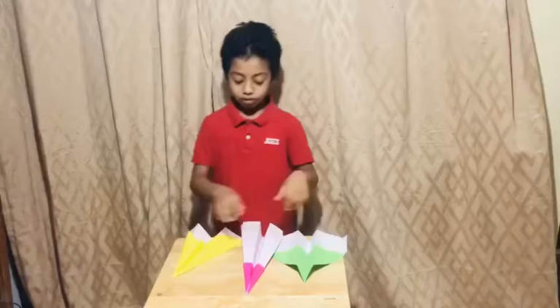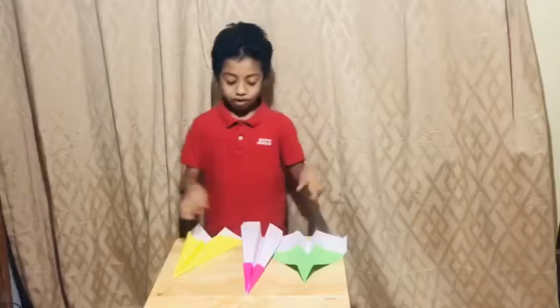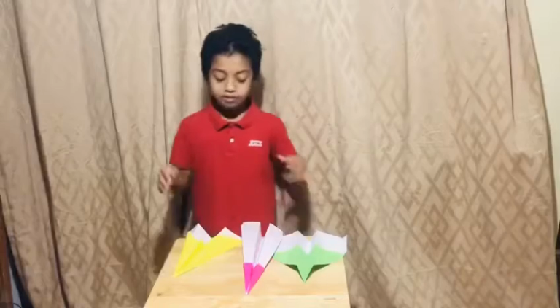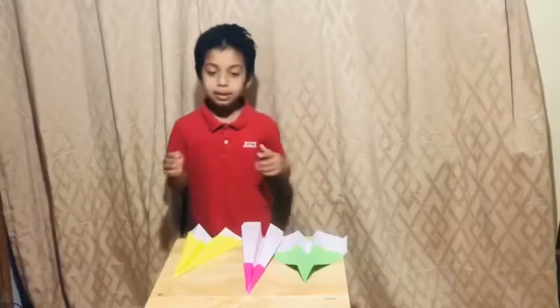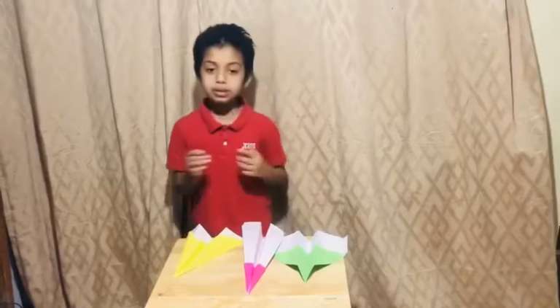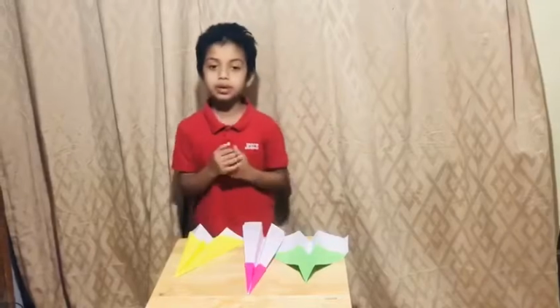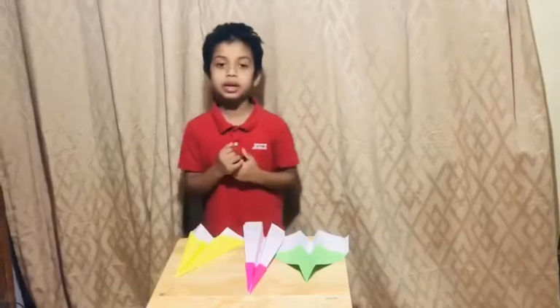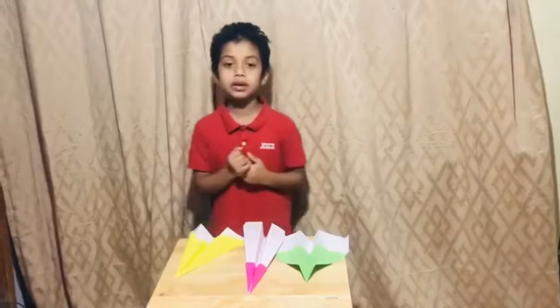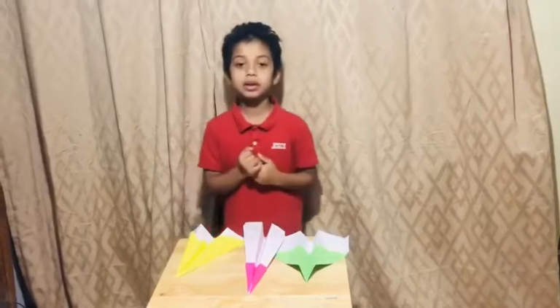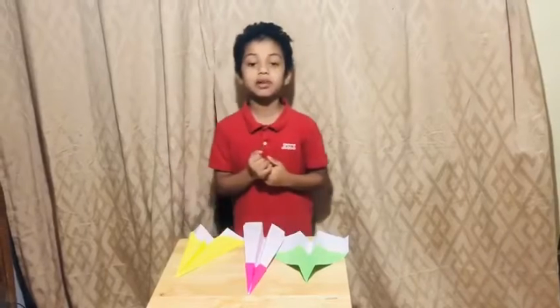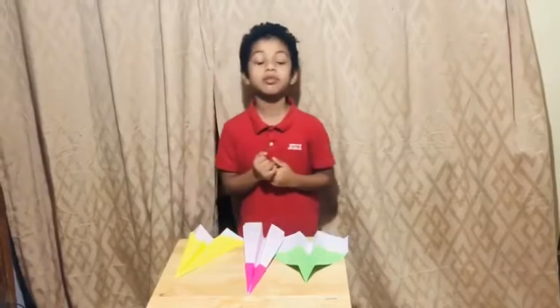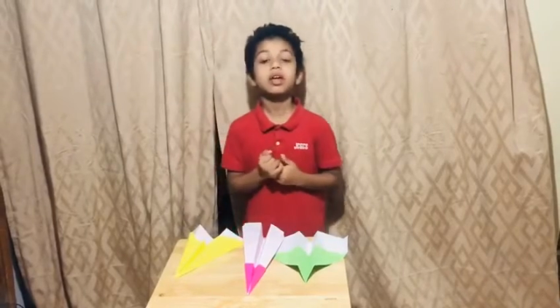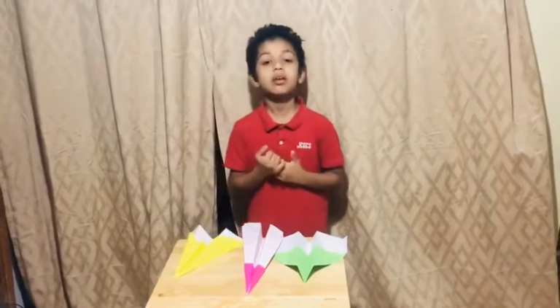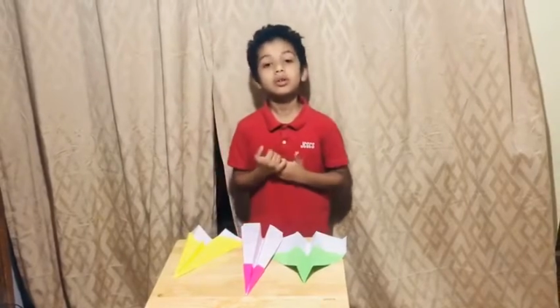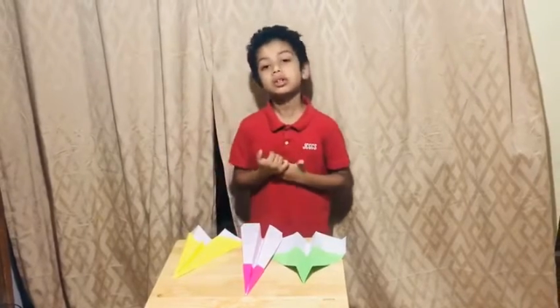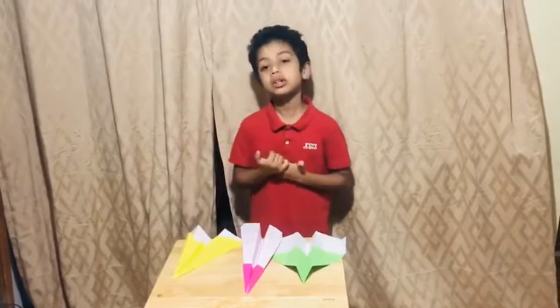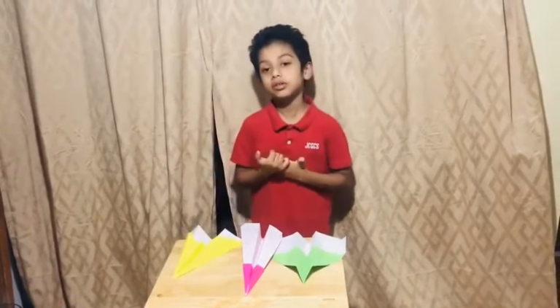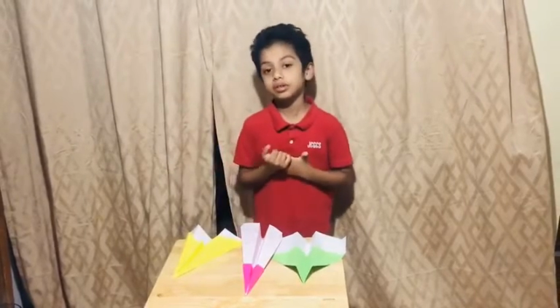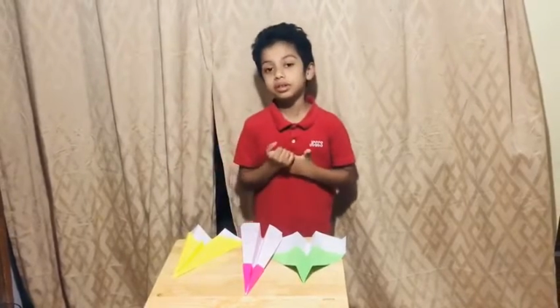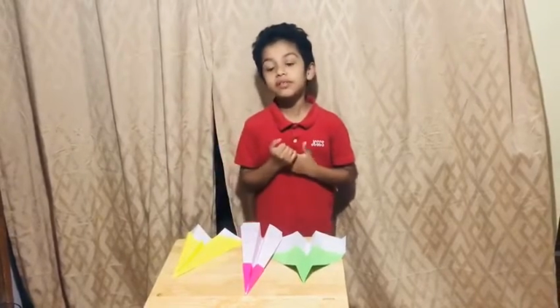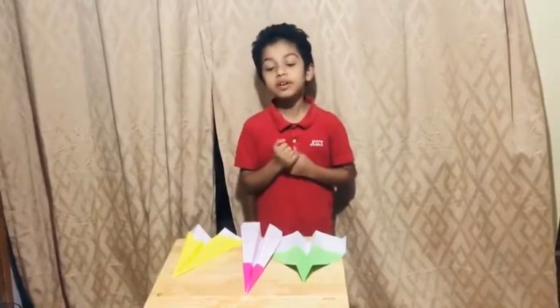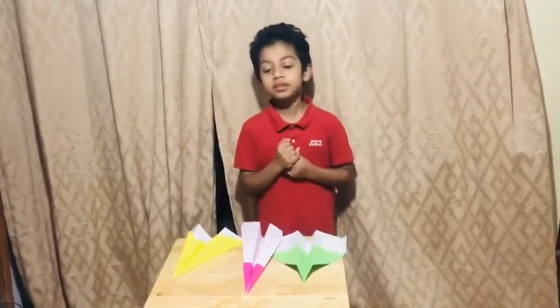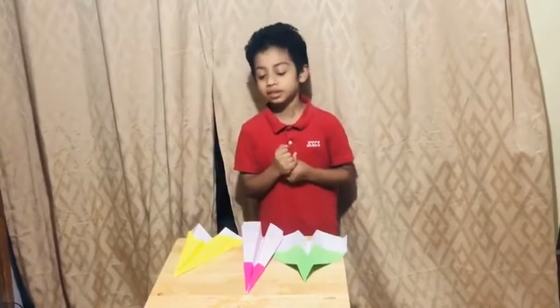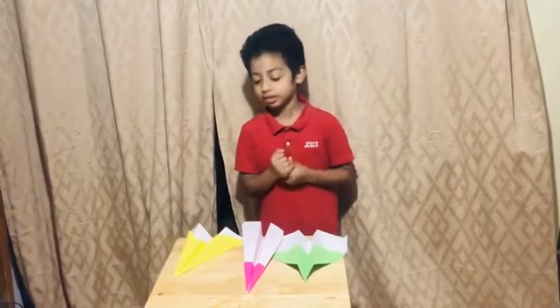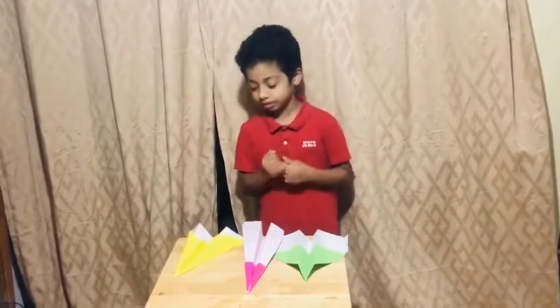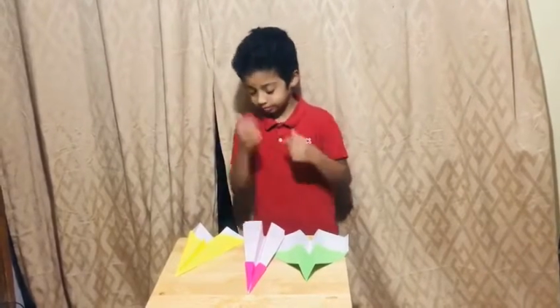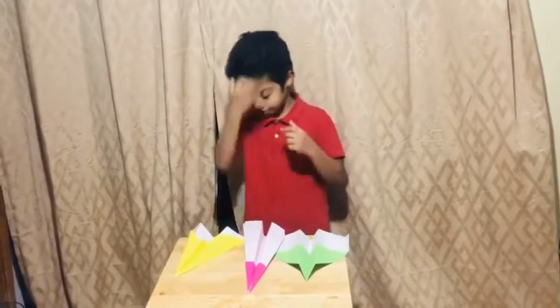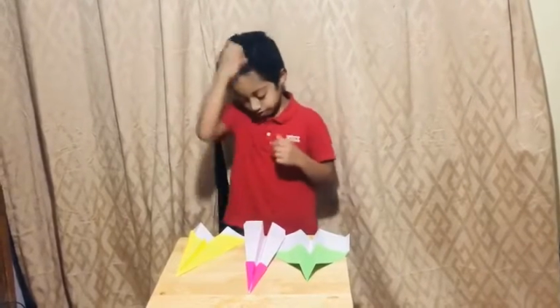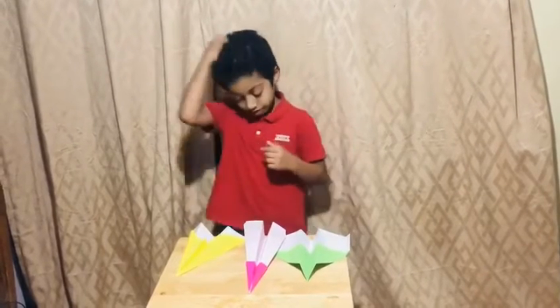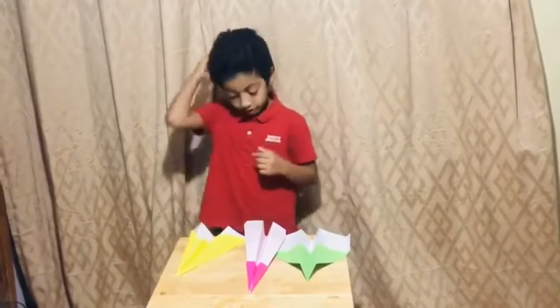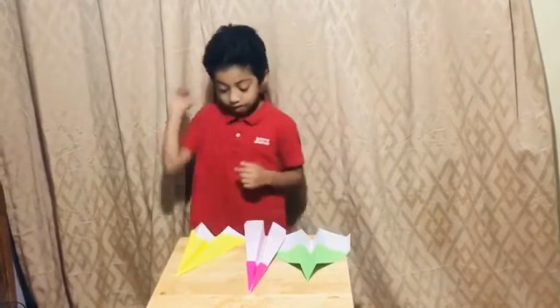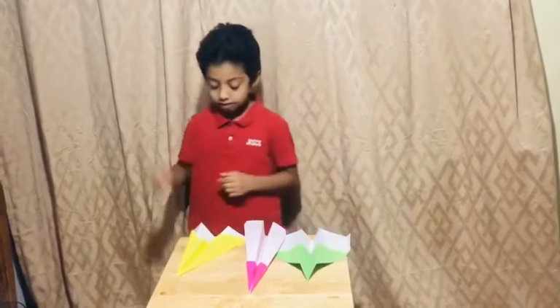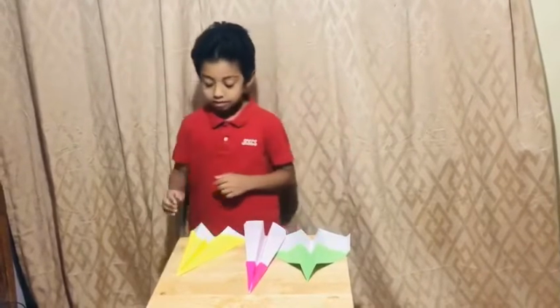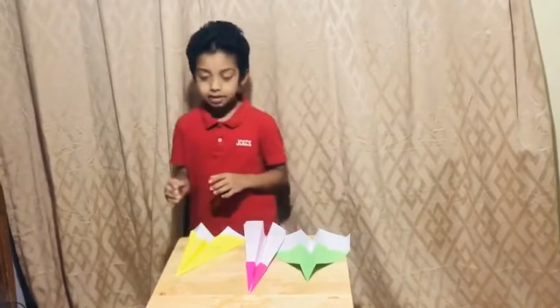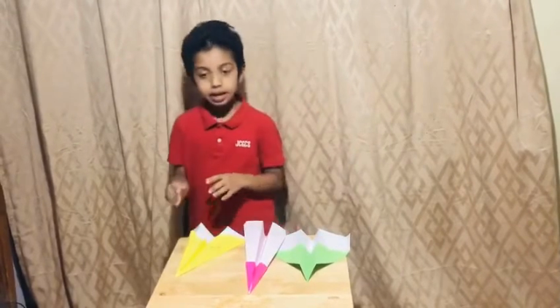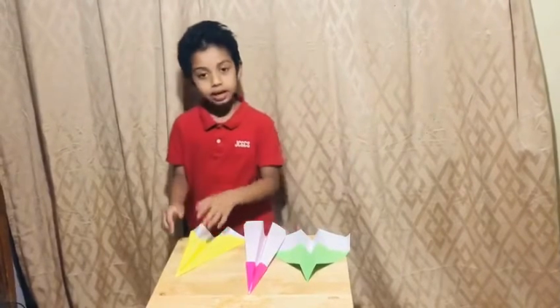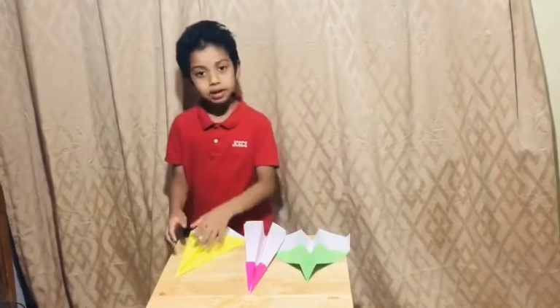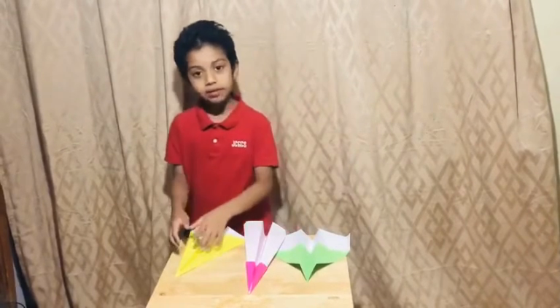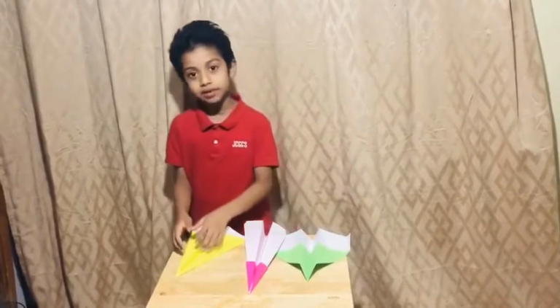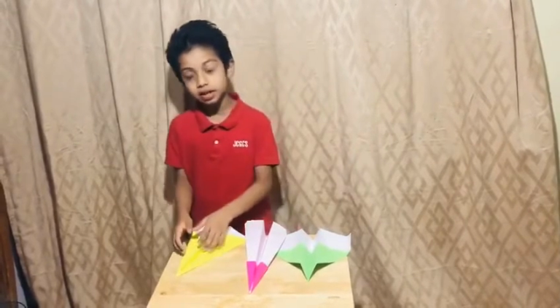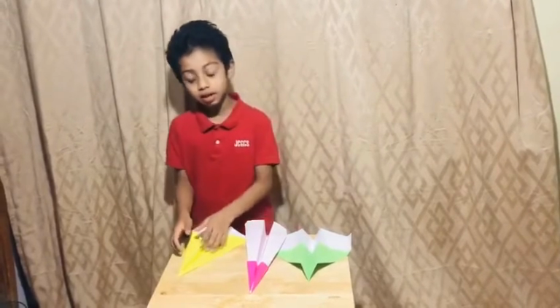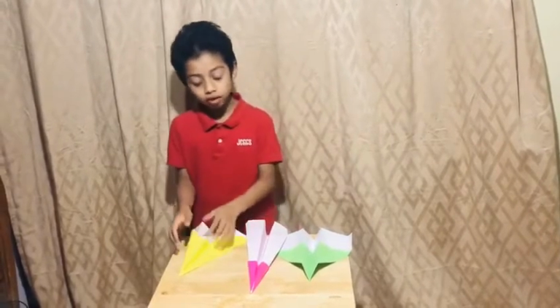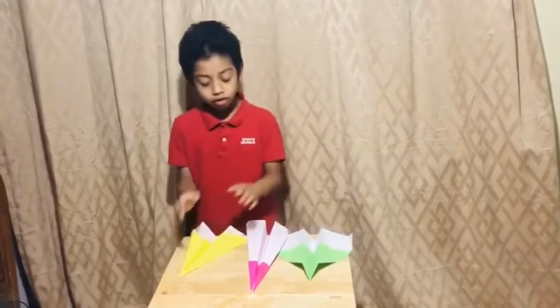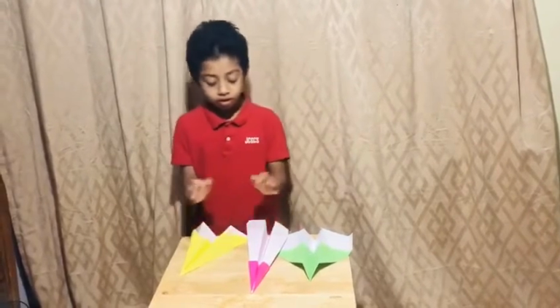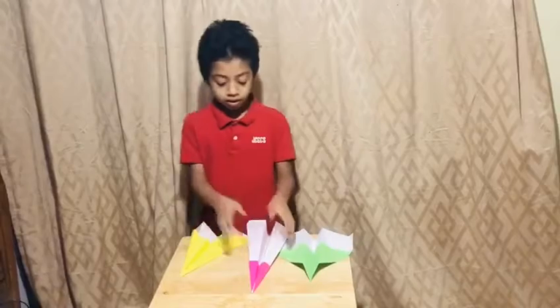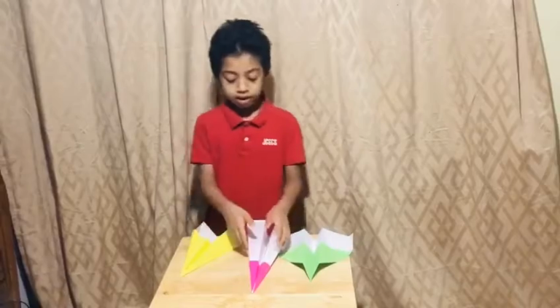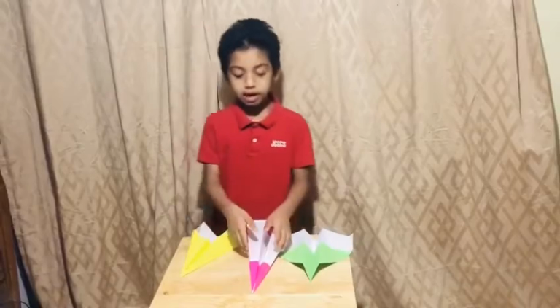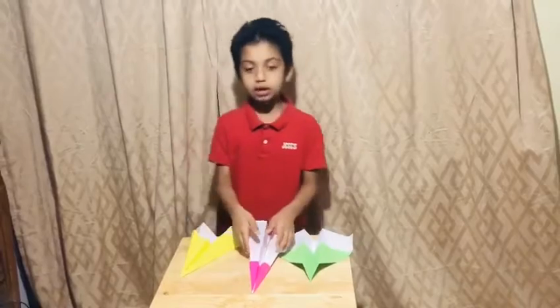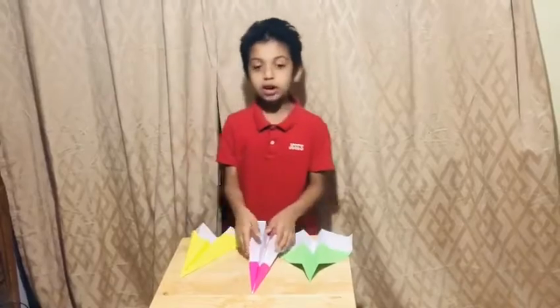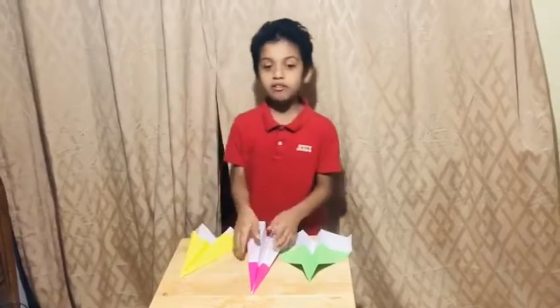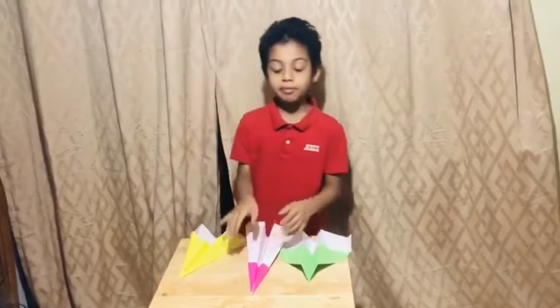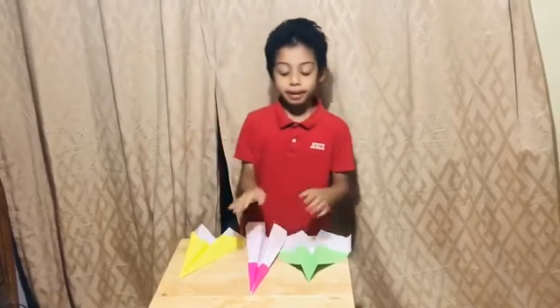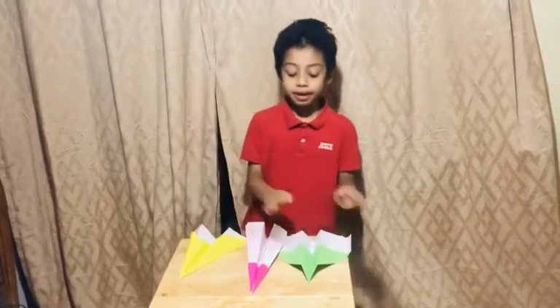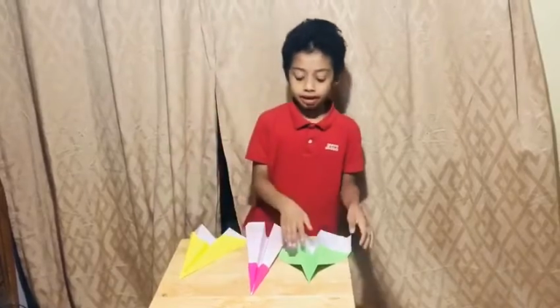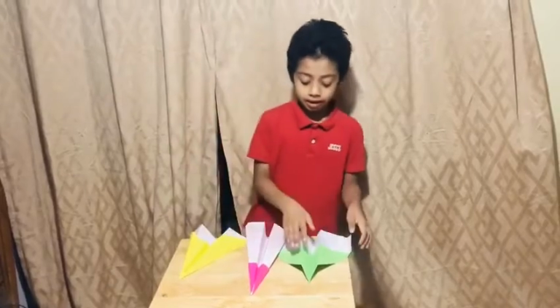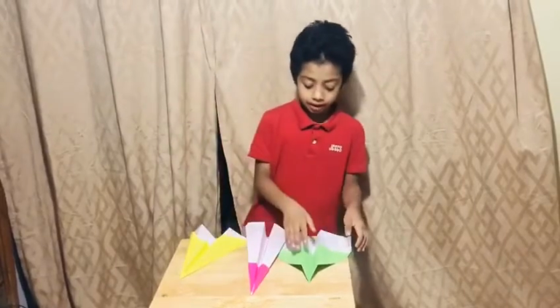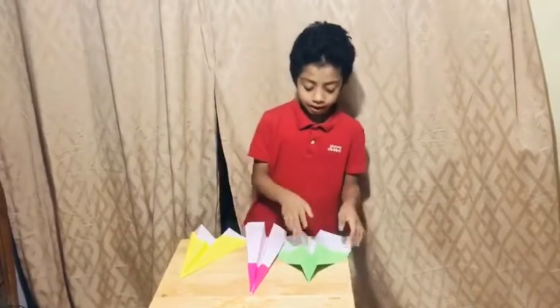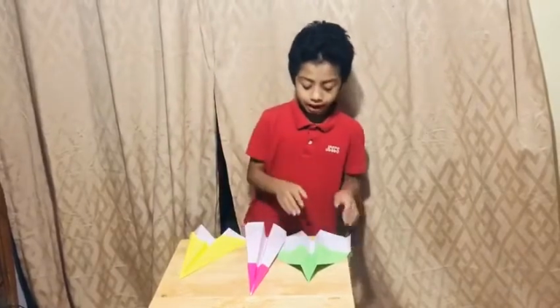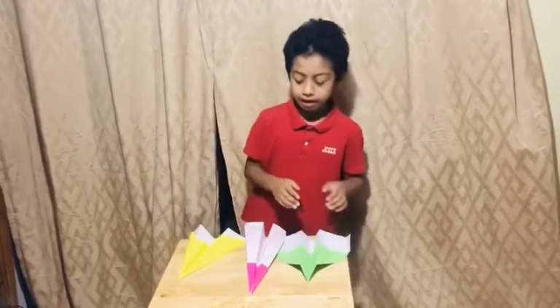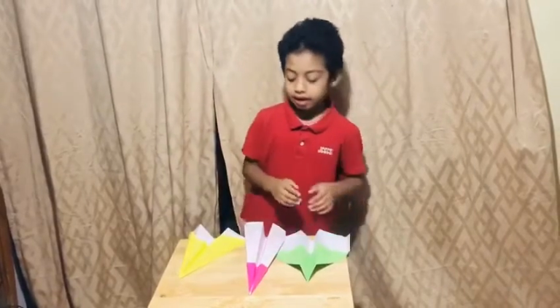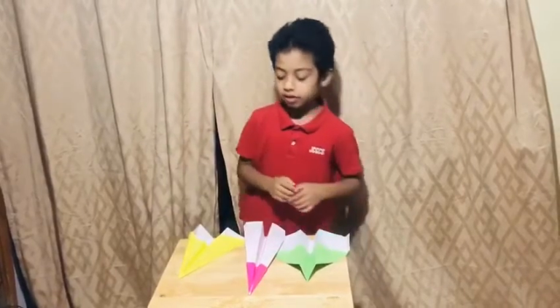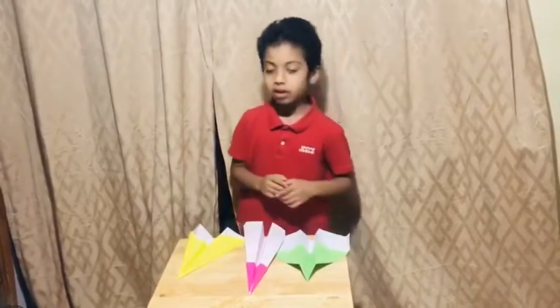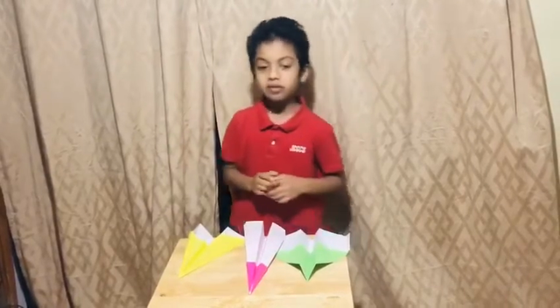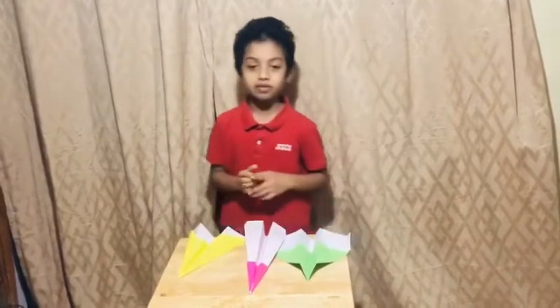I have my three aircraft — which one goes the furthest? This is aircraft yellow, aircraft pink, and aircraft green.